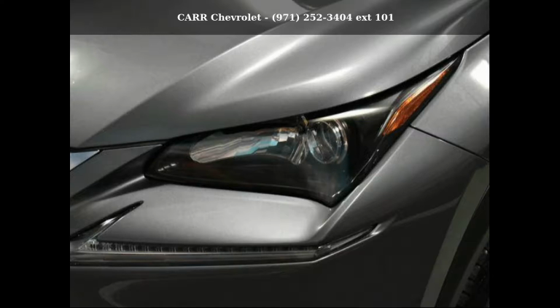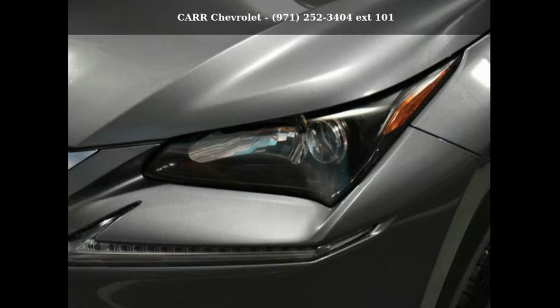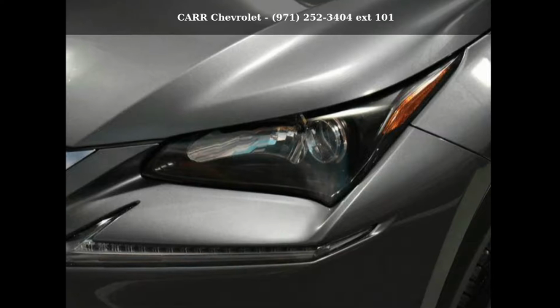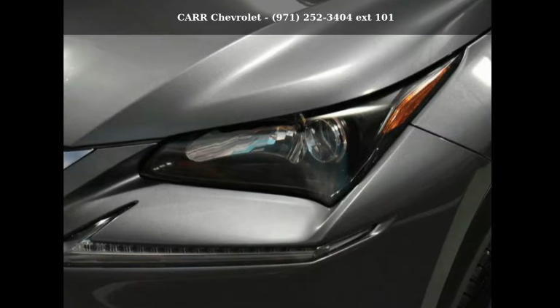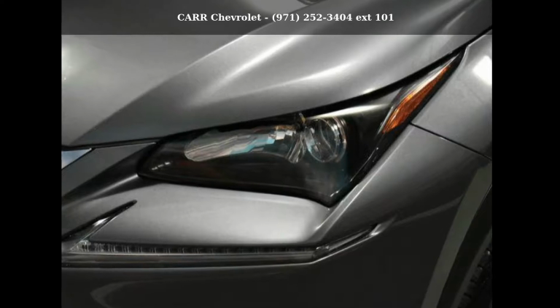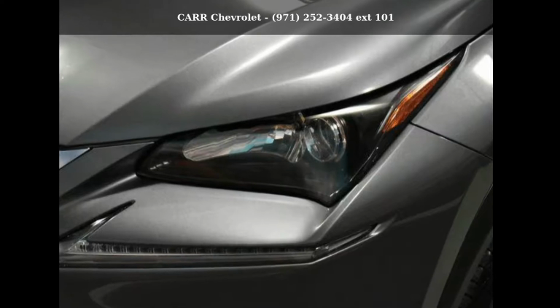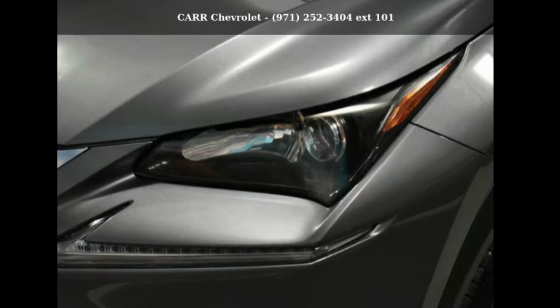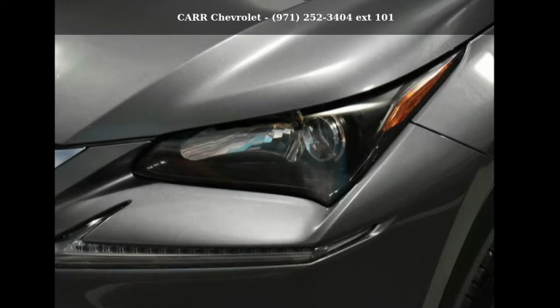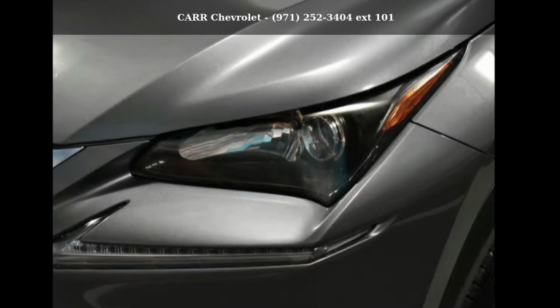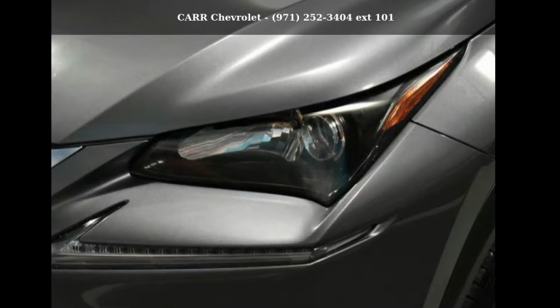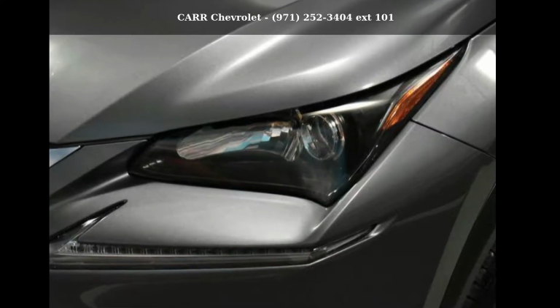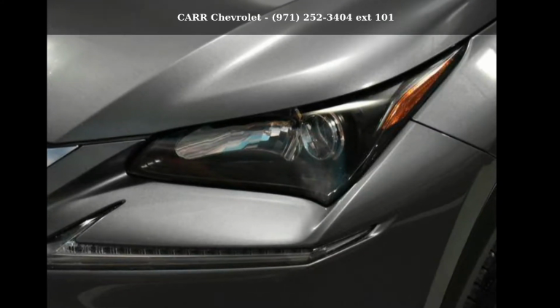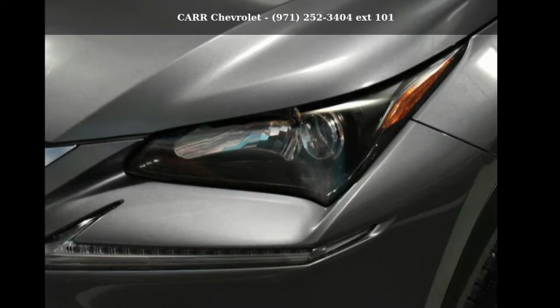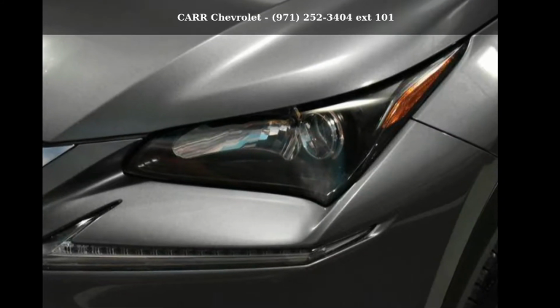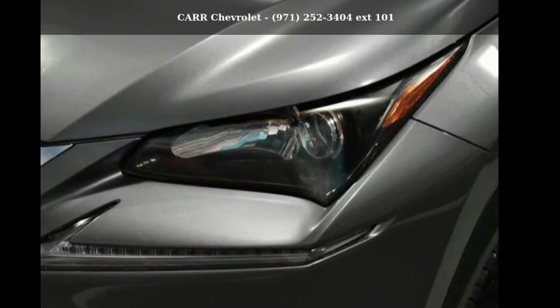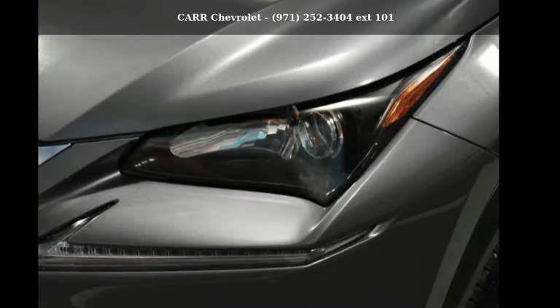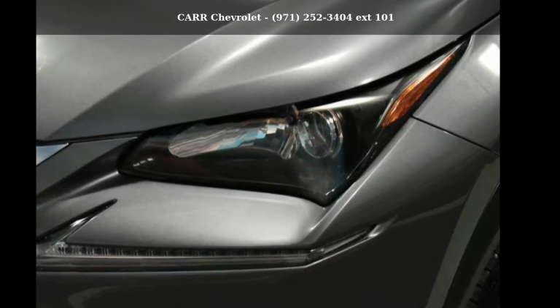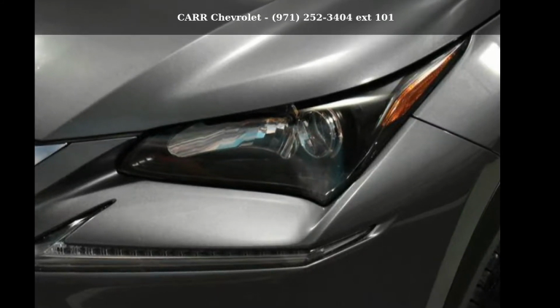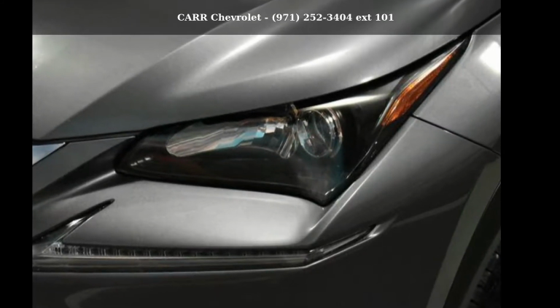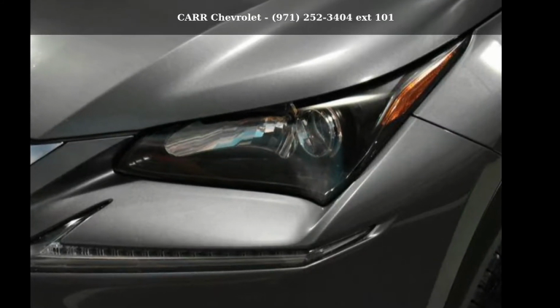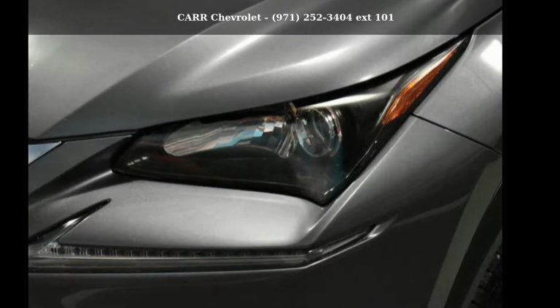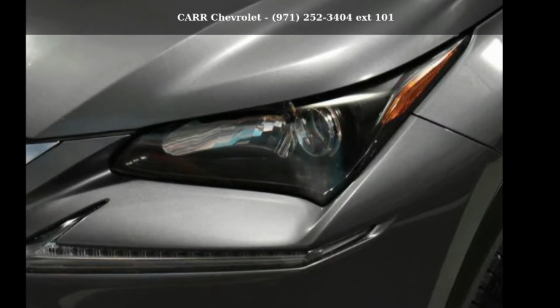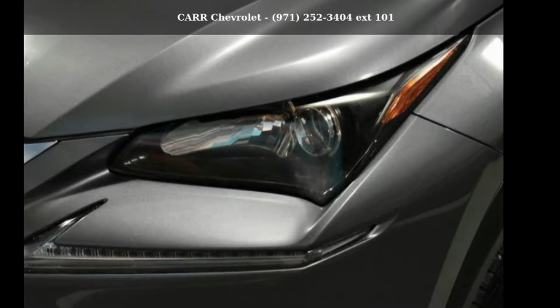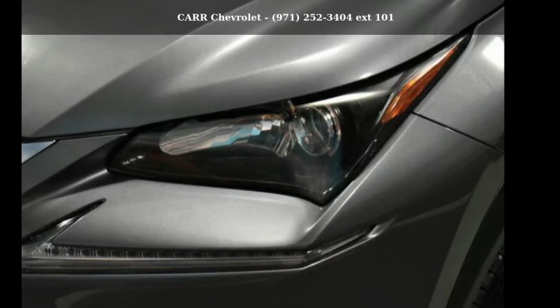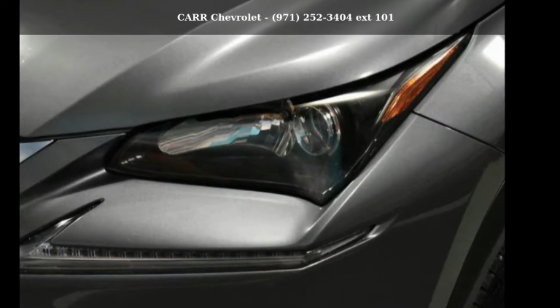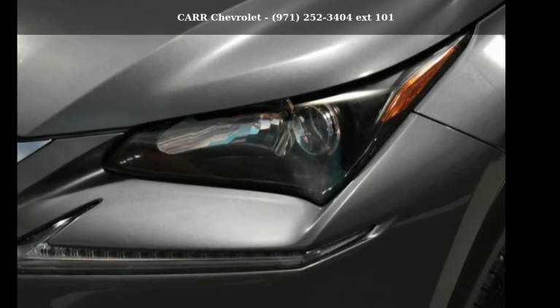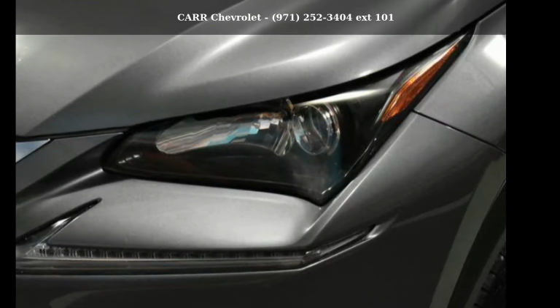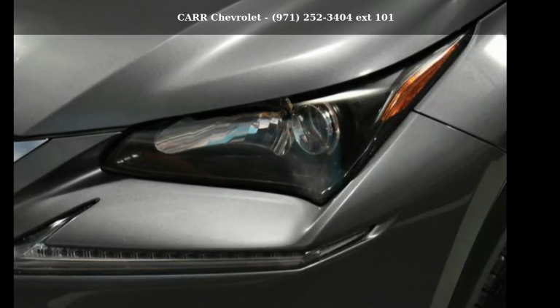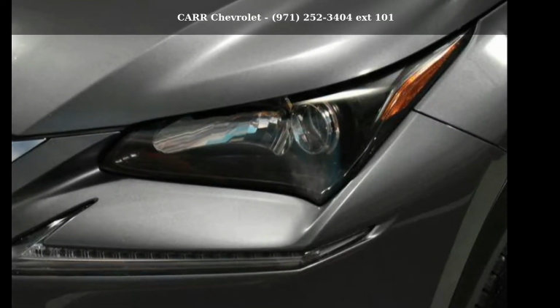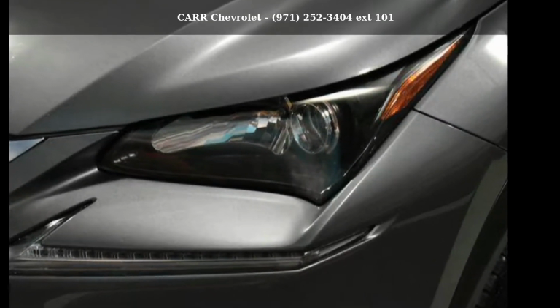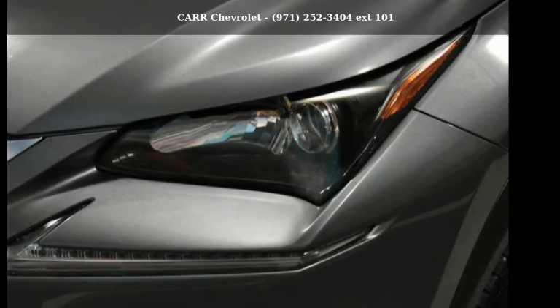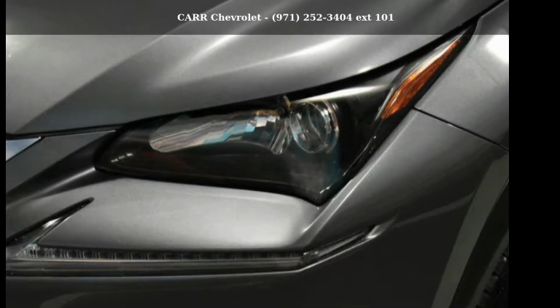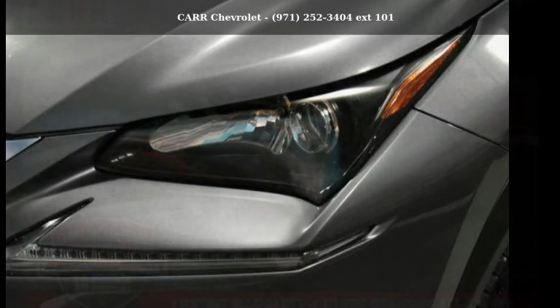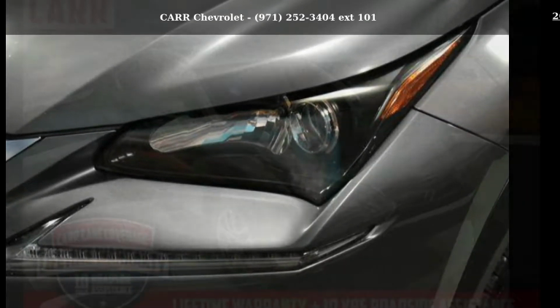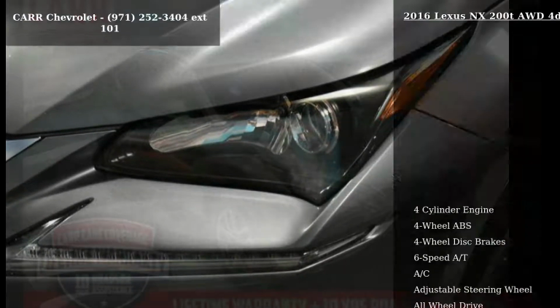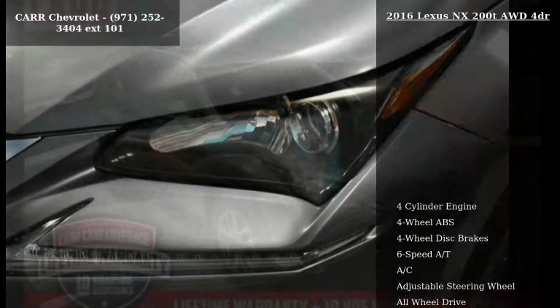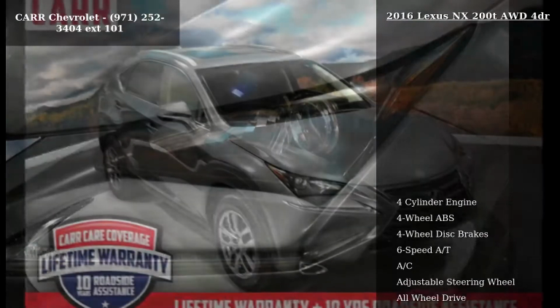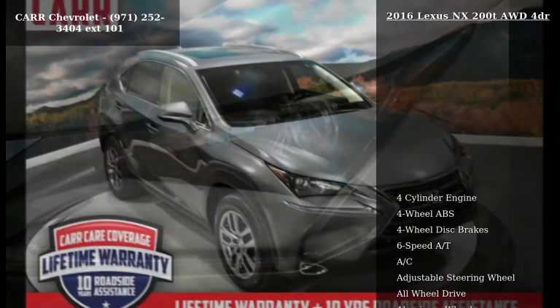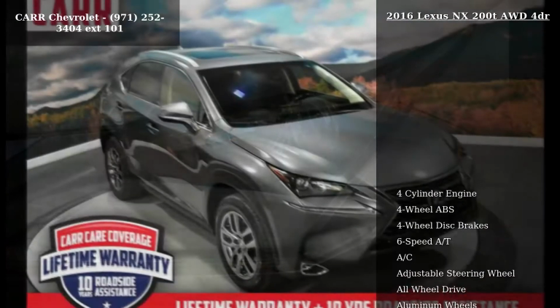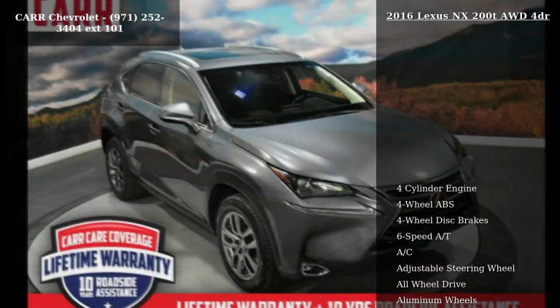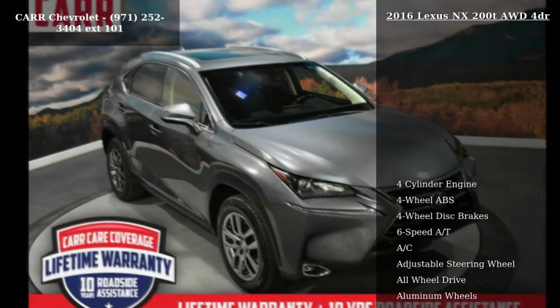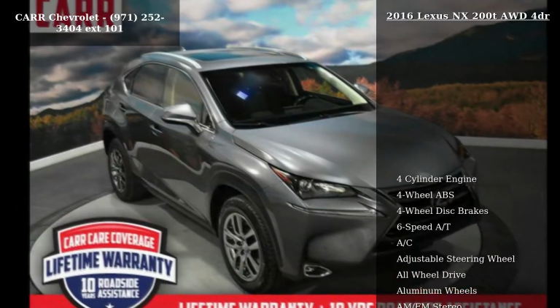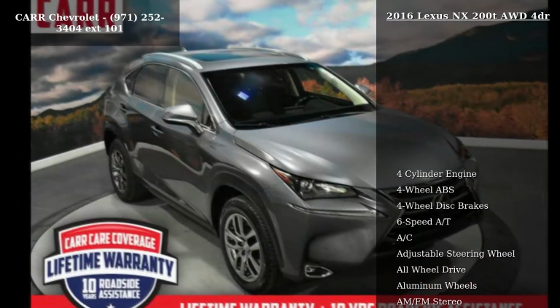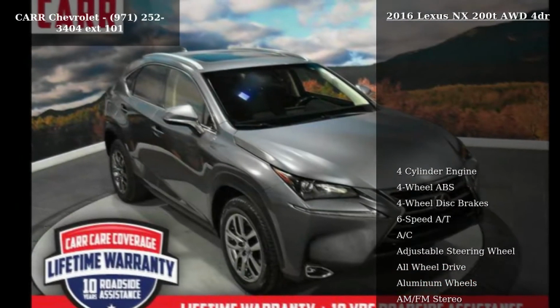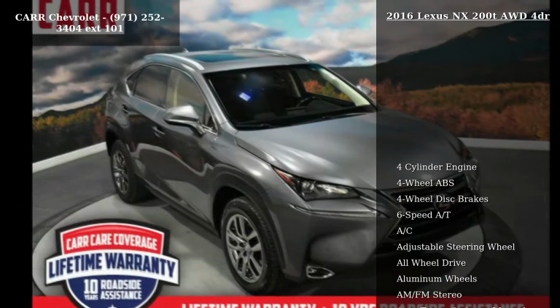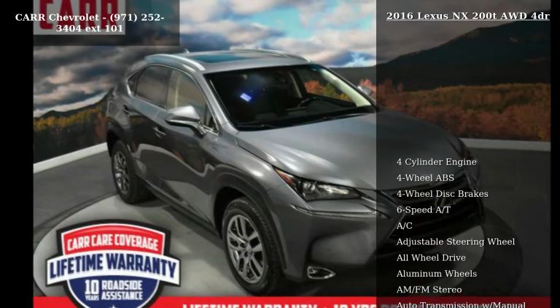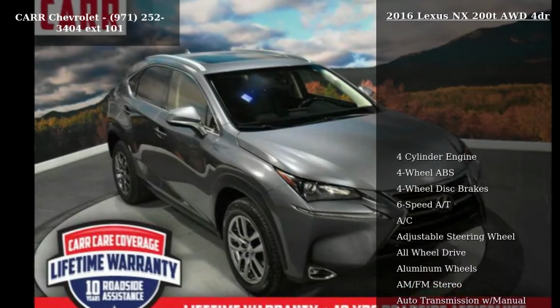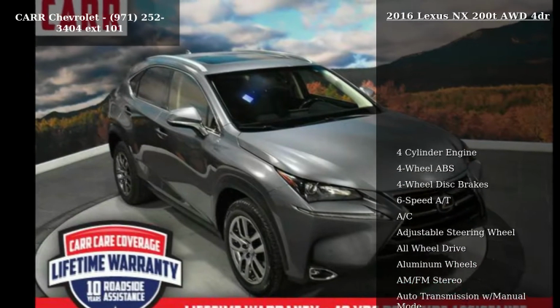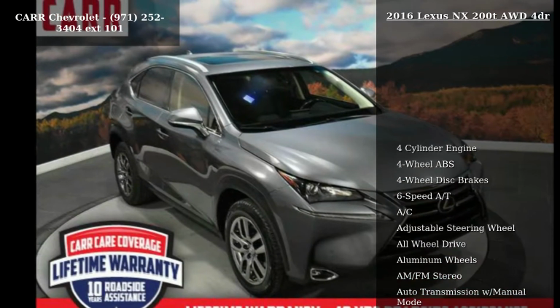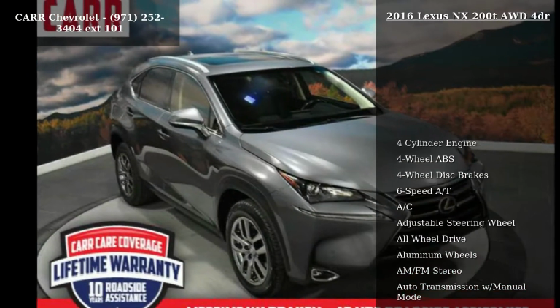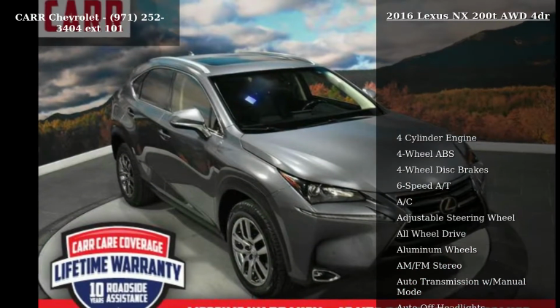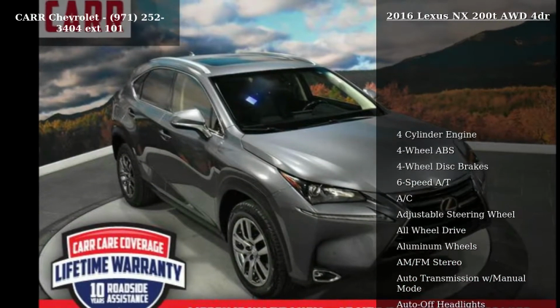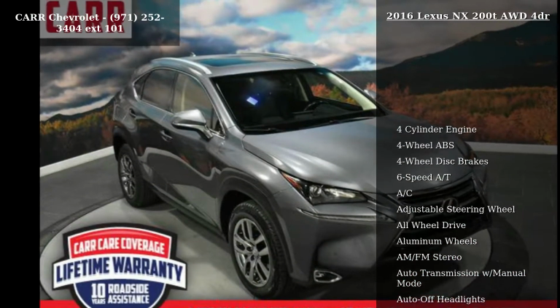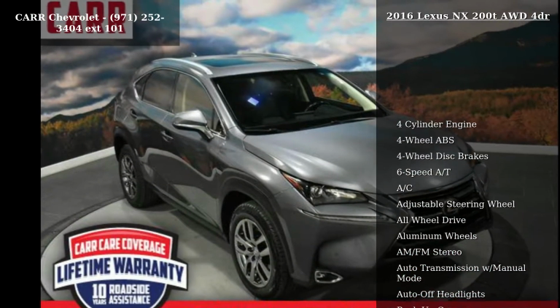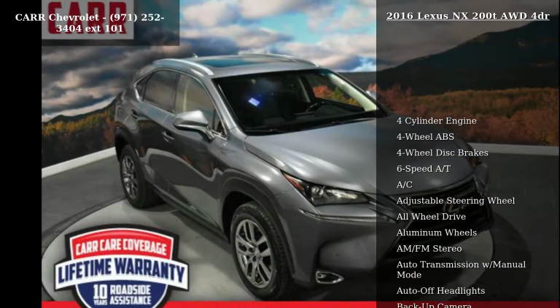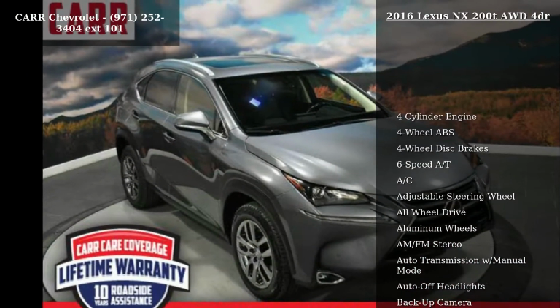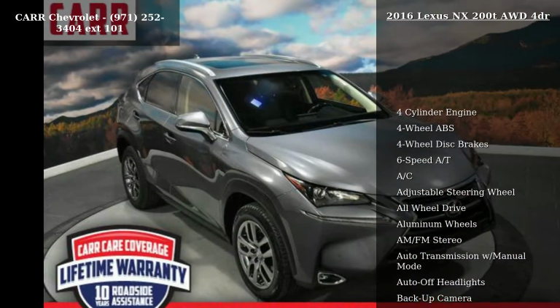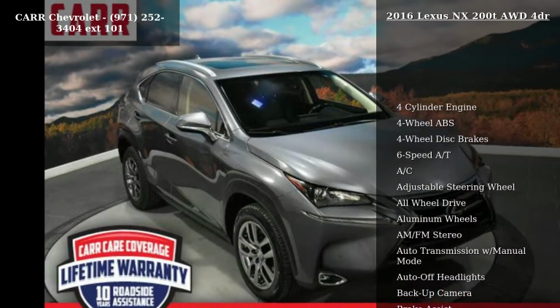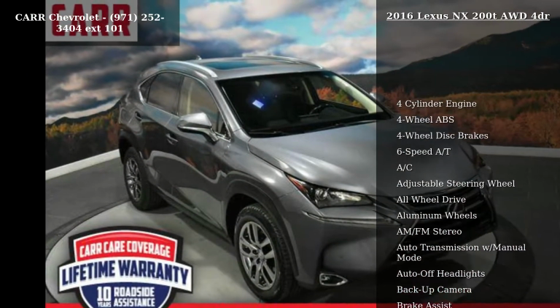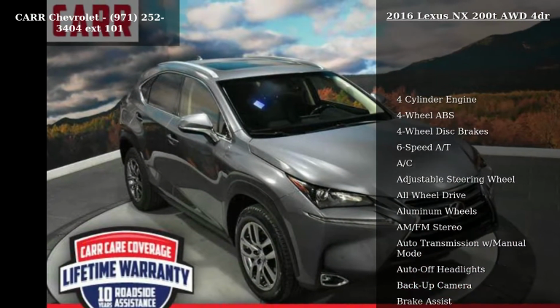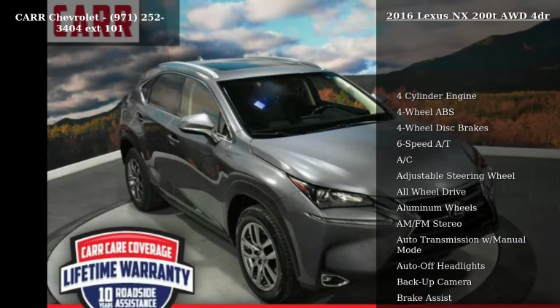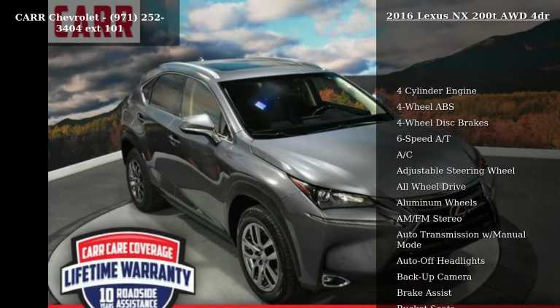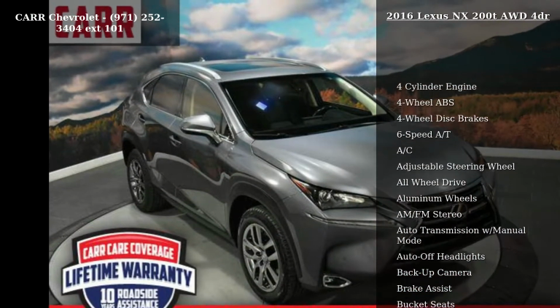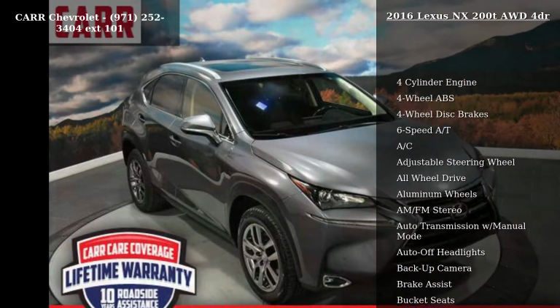Presenting the Lexus 2016 NX200T, 4-door. Don't miss this great deal on a luxury vehicle.